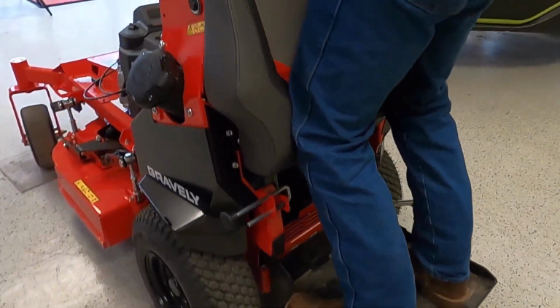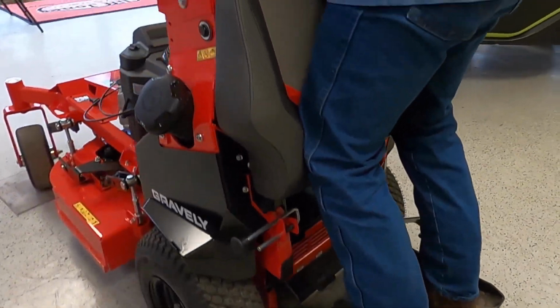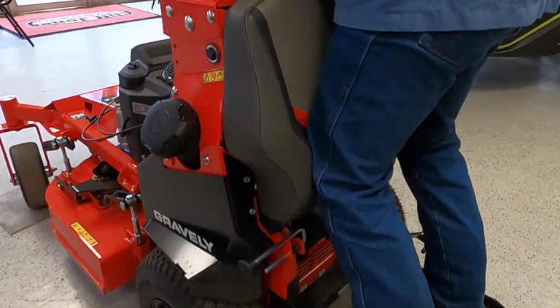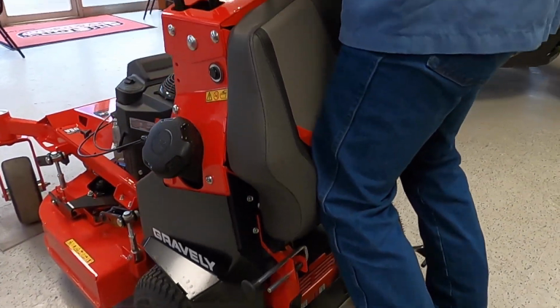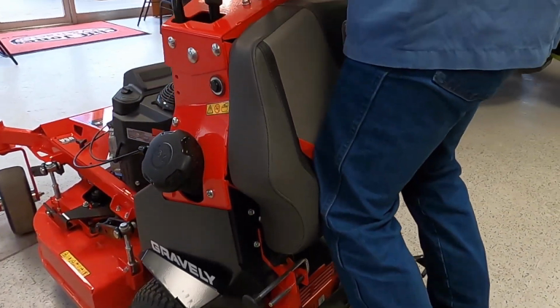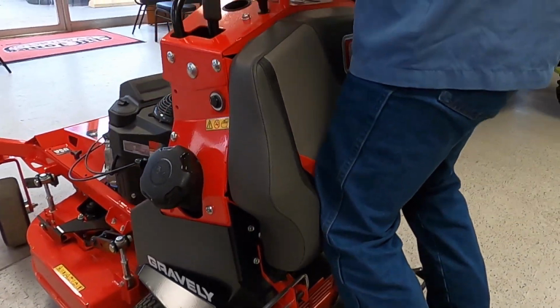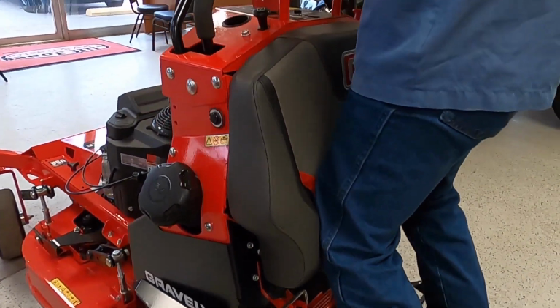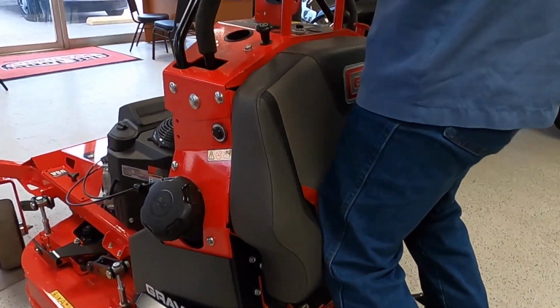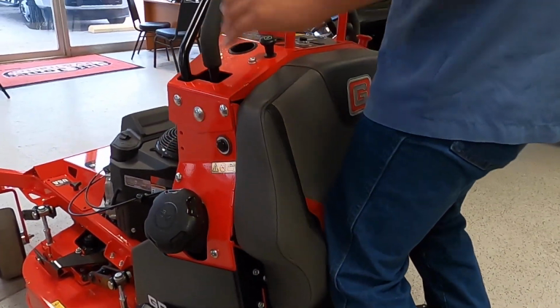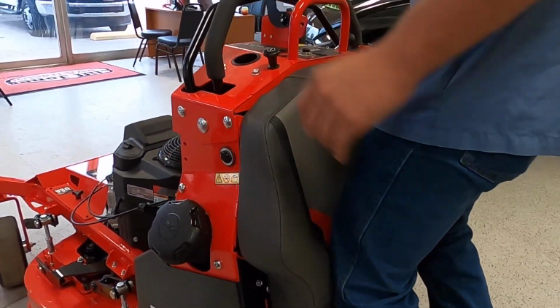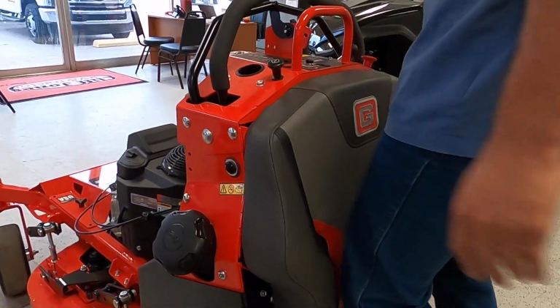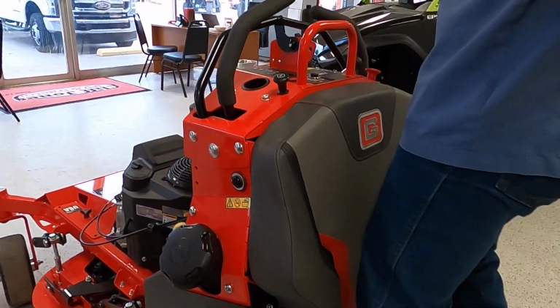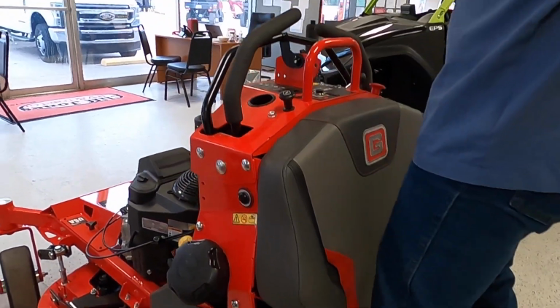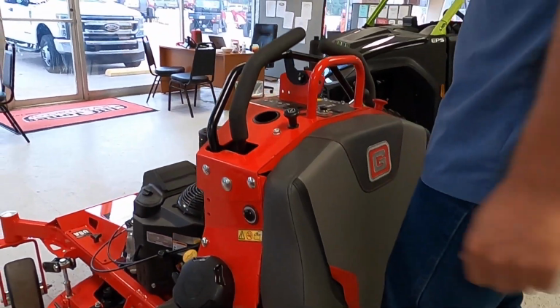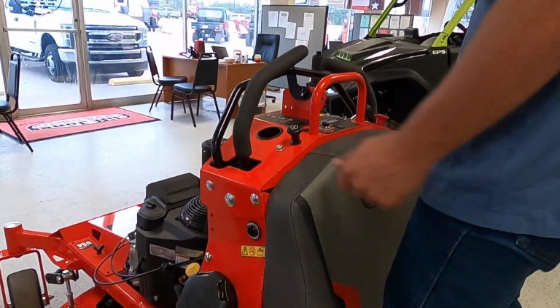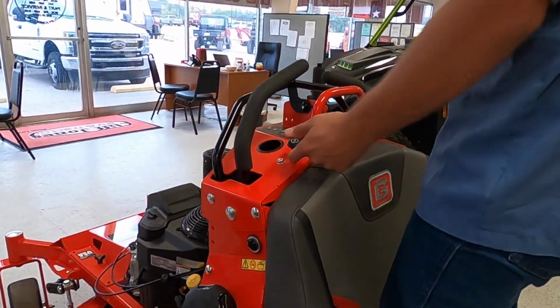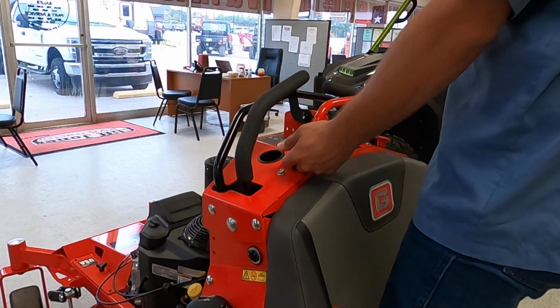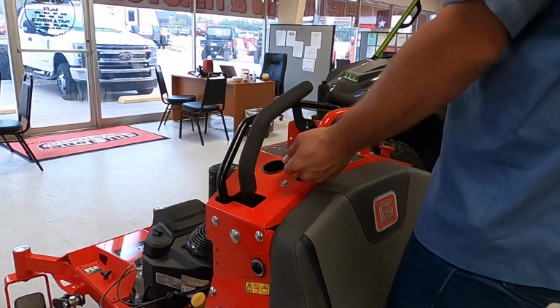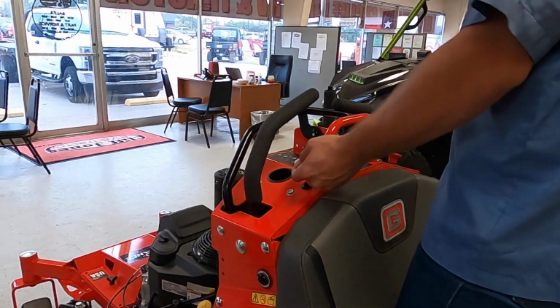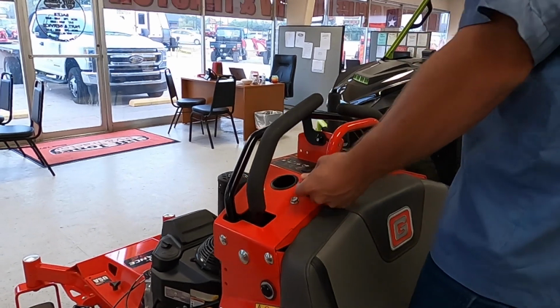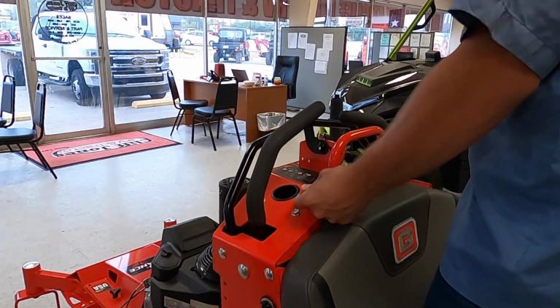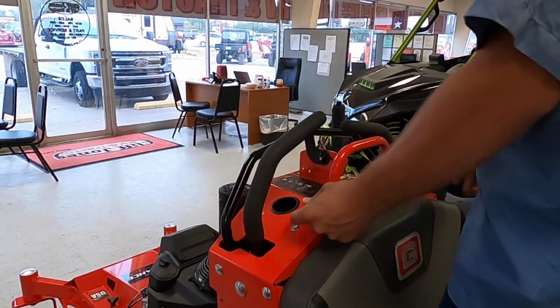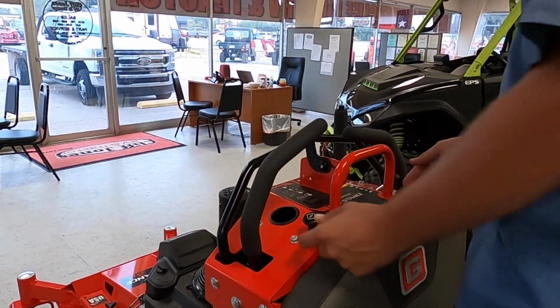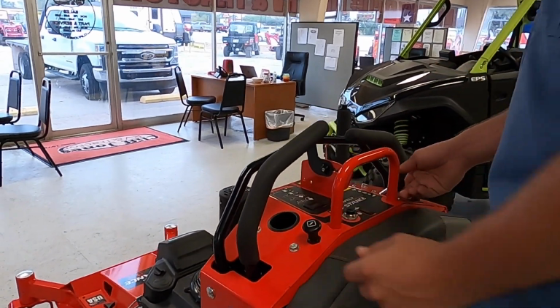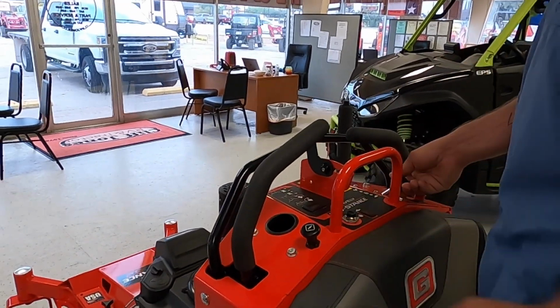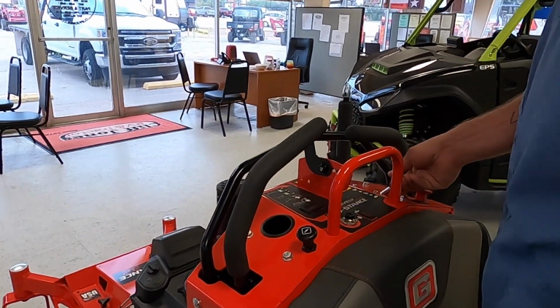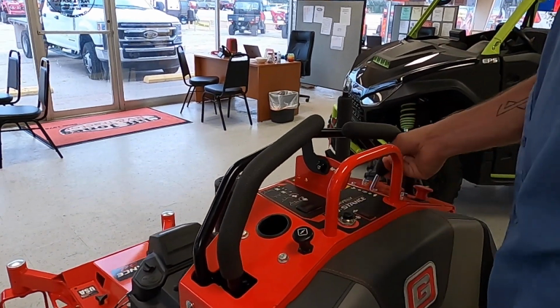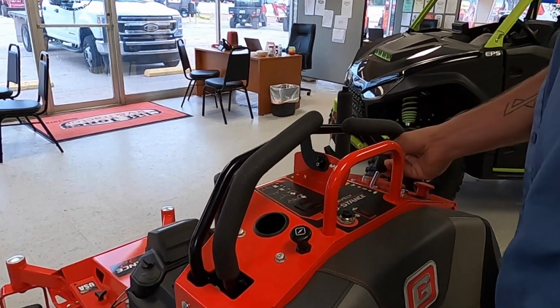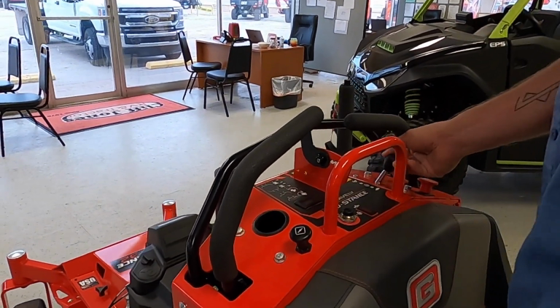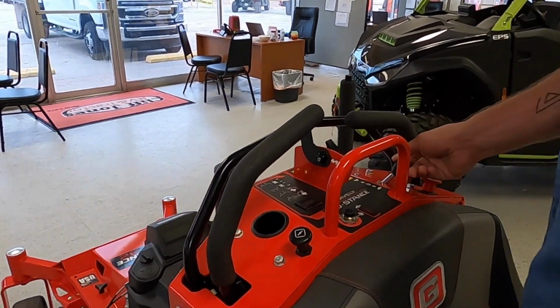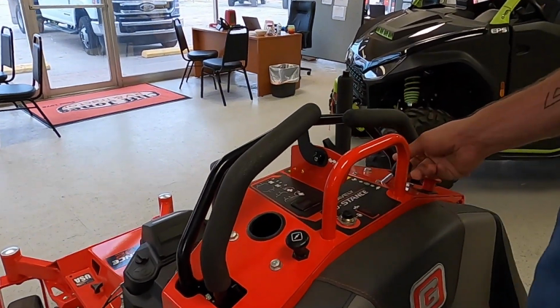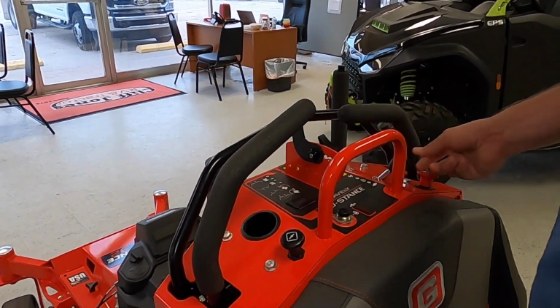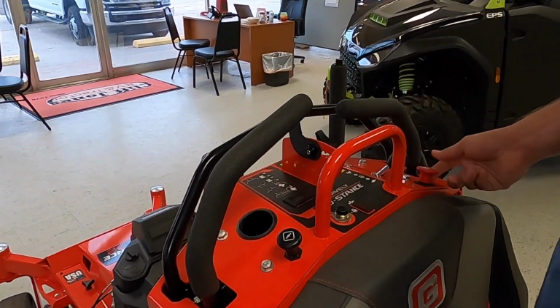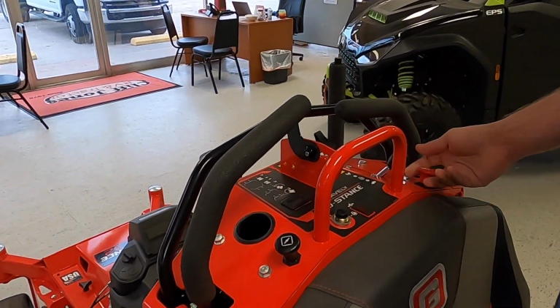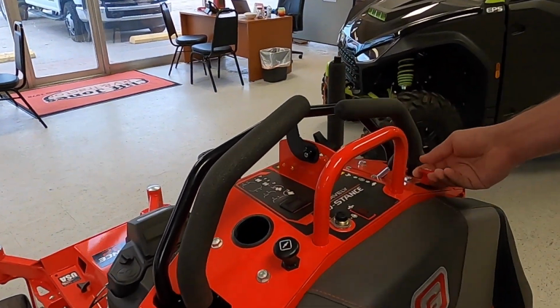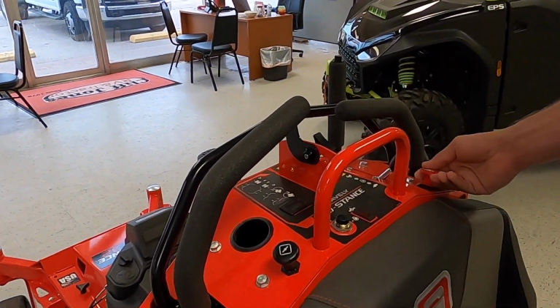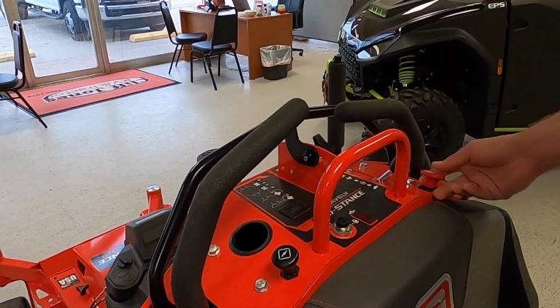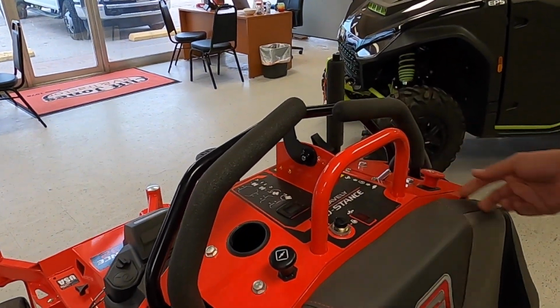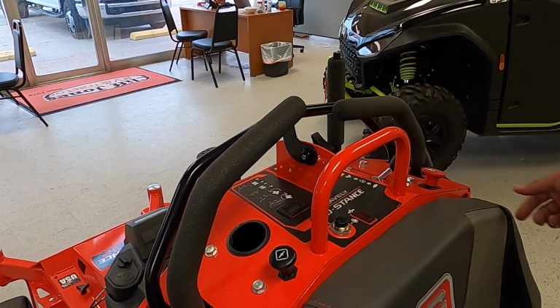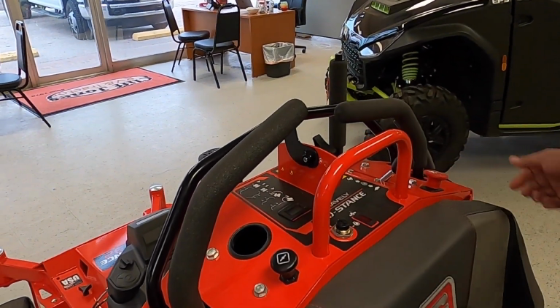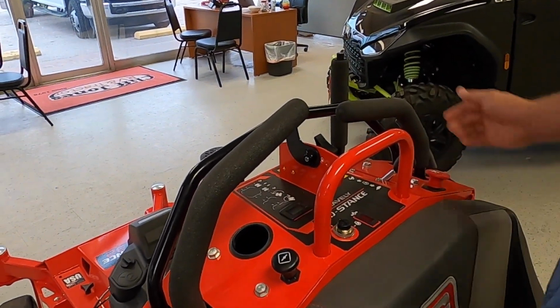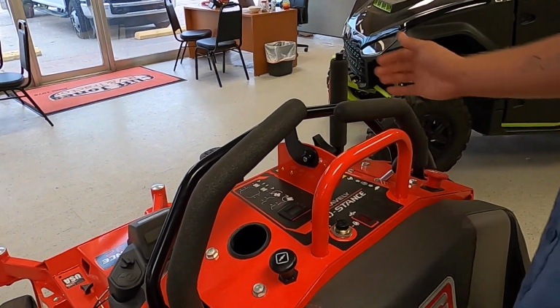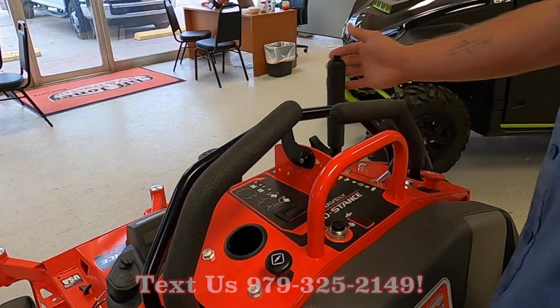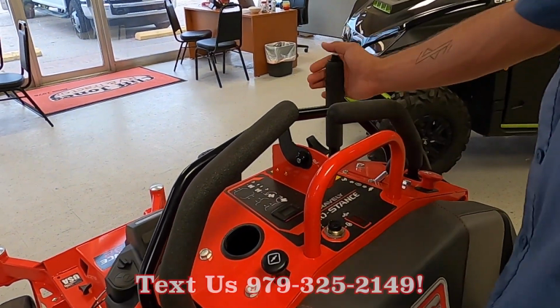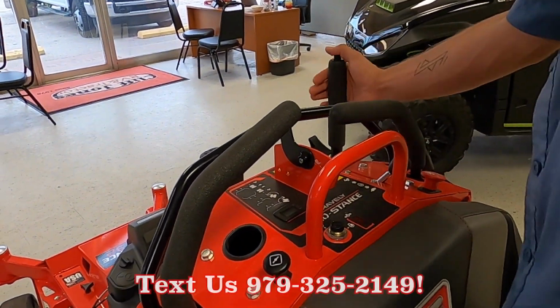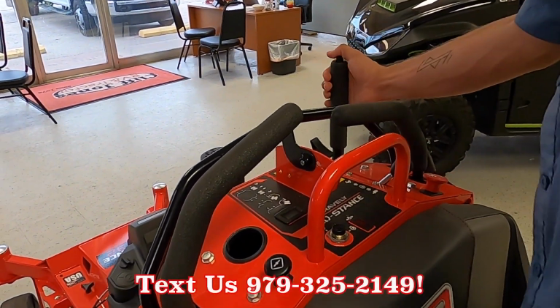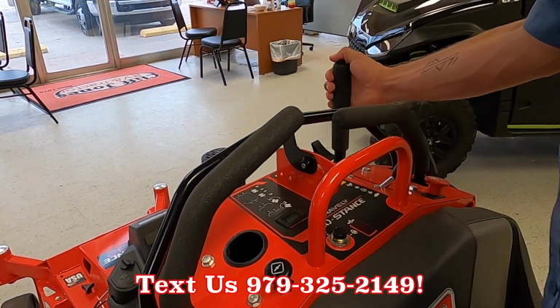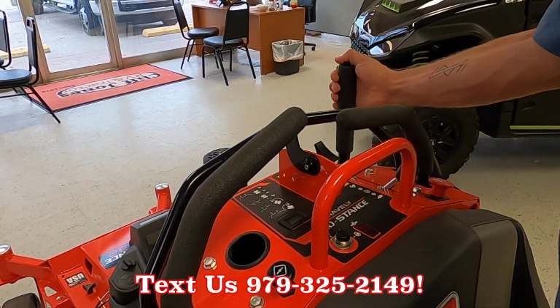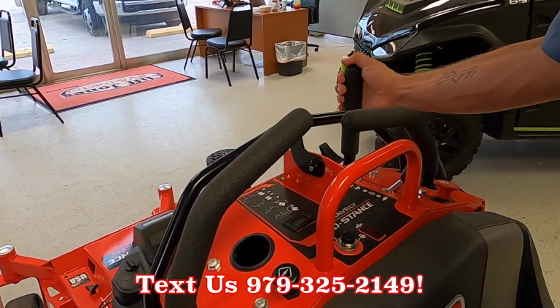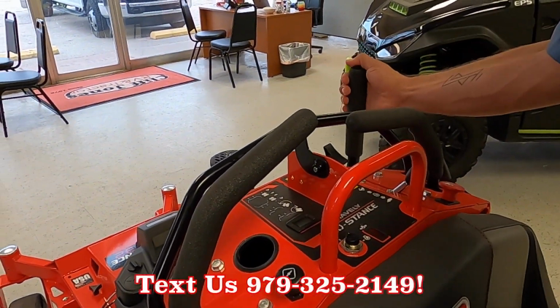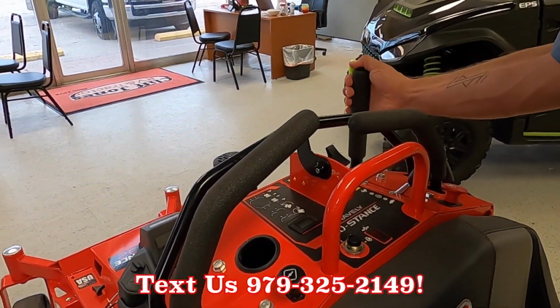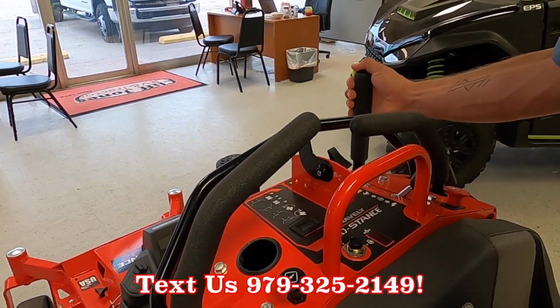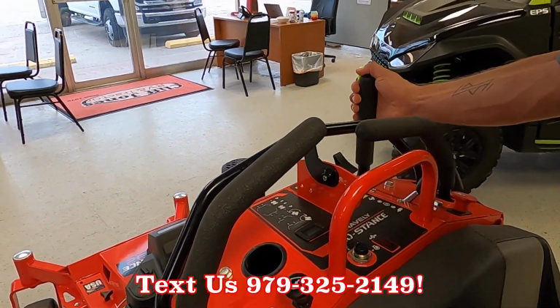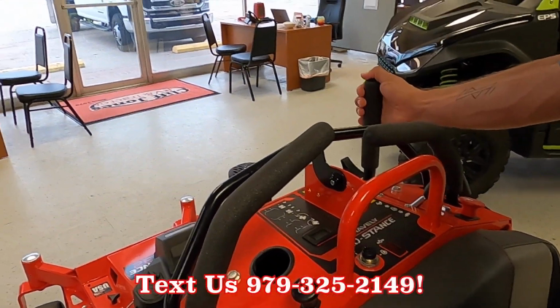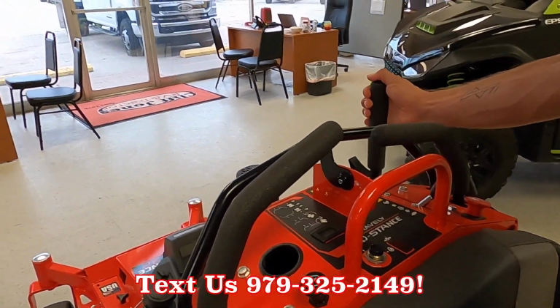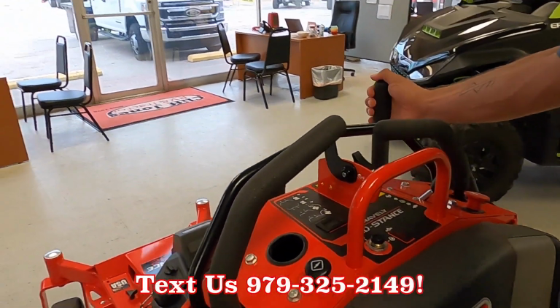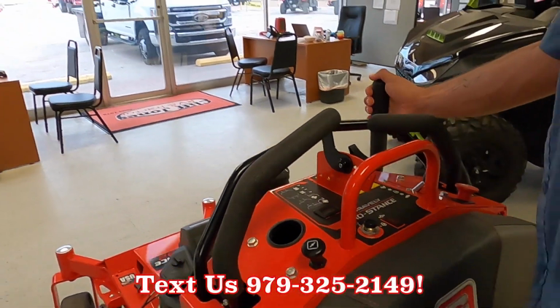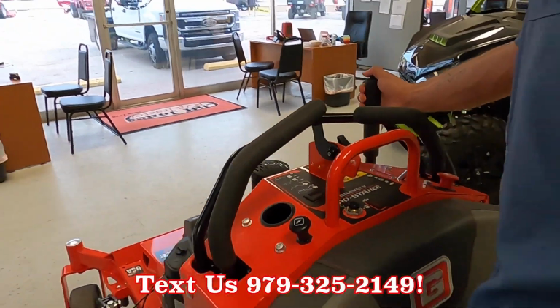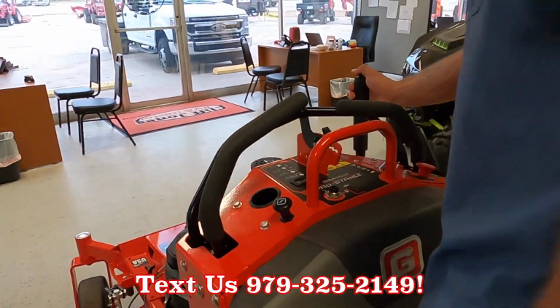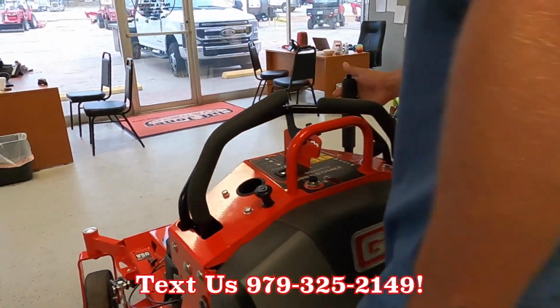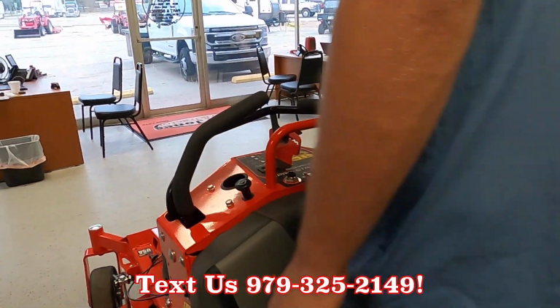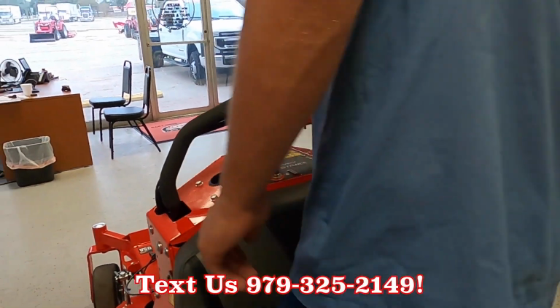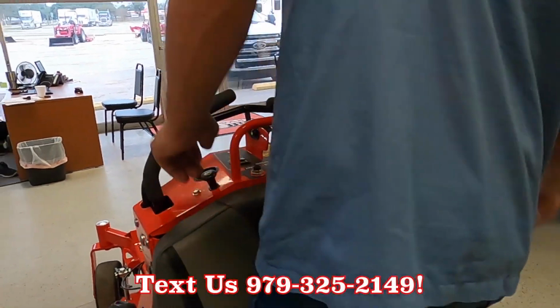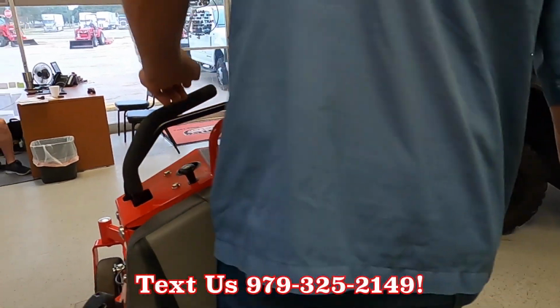You've got your controls right up top — choke, throttle, blade engagement. And this is how you raise and lower the deck right here.